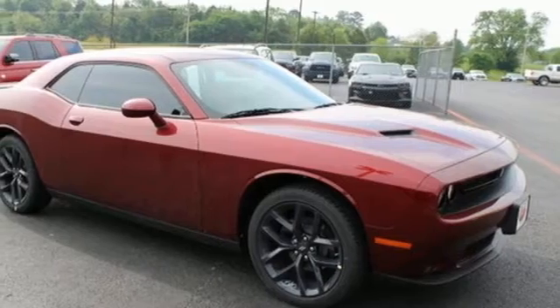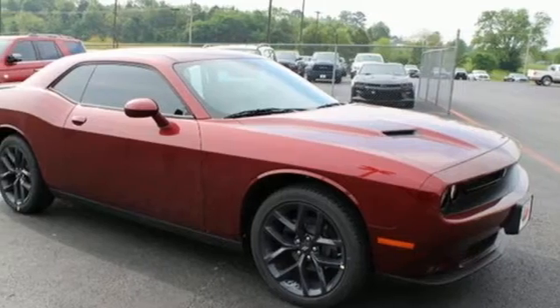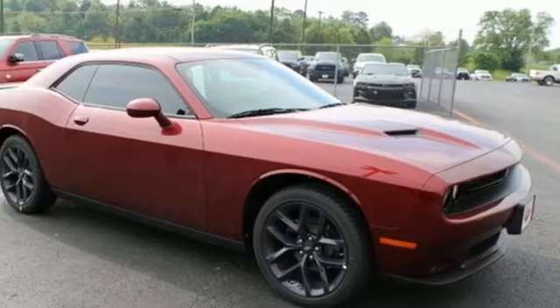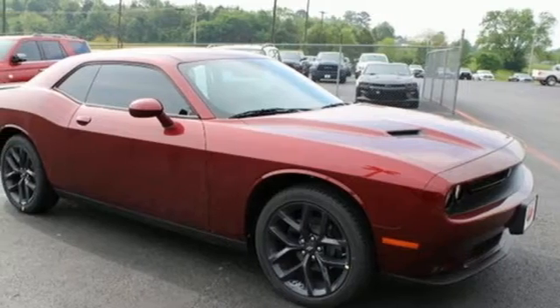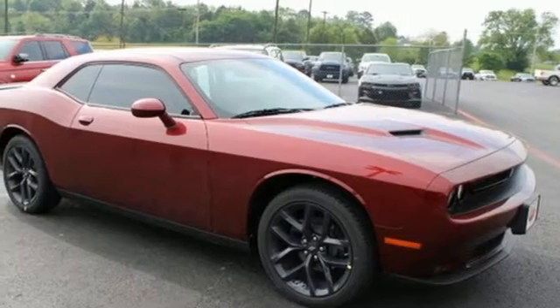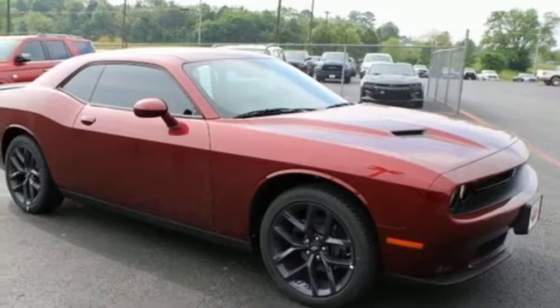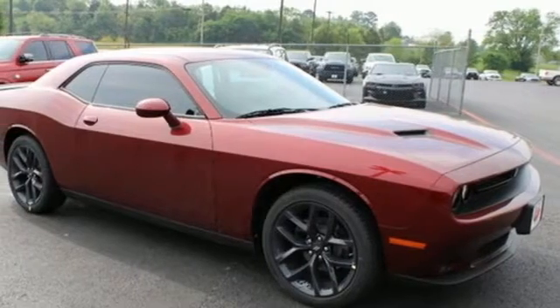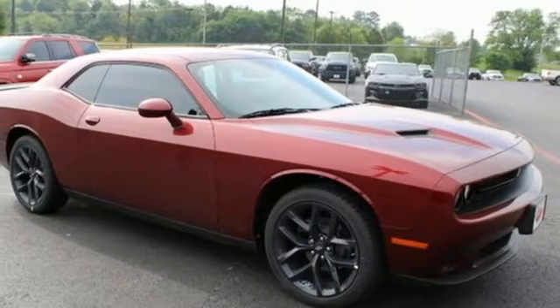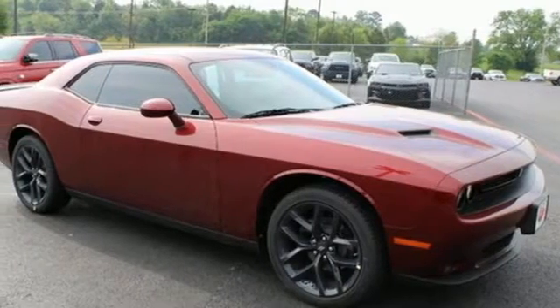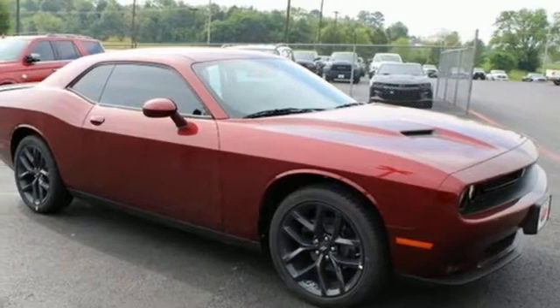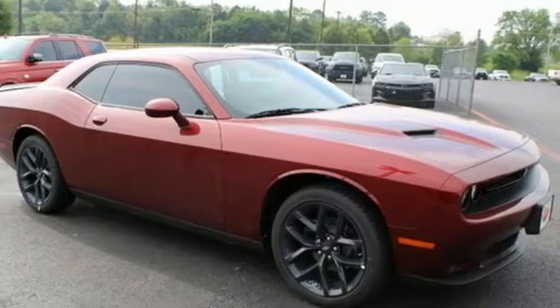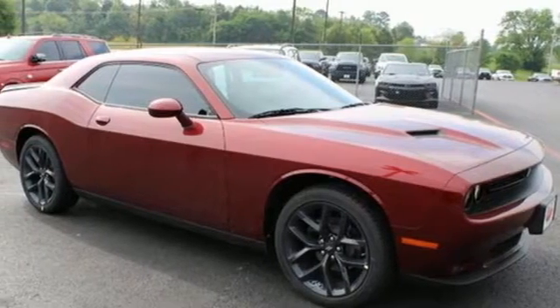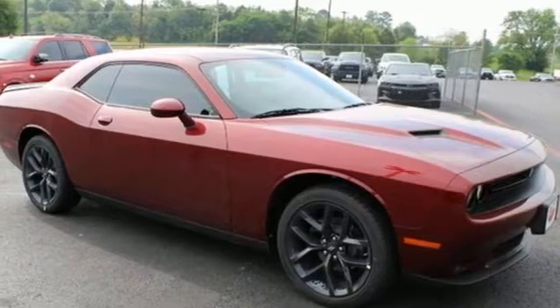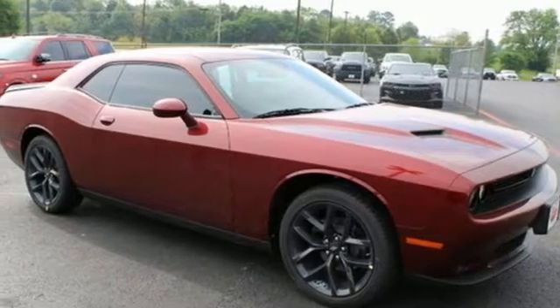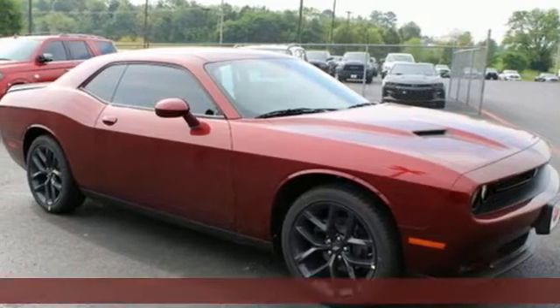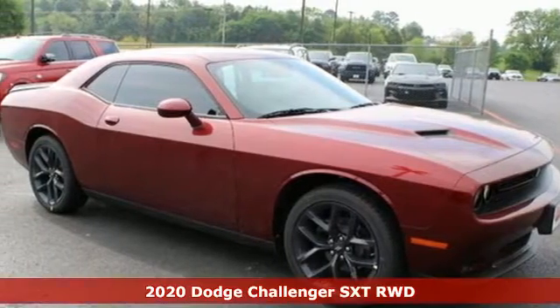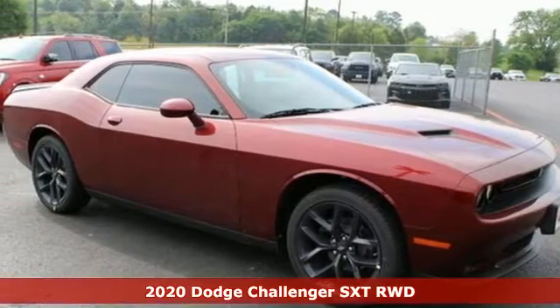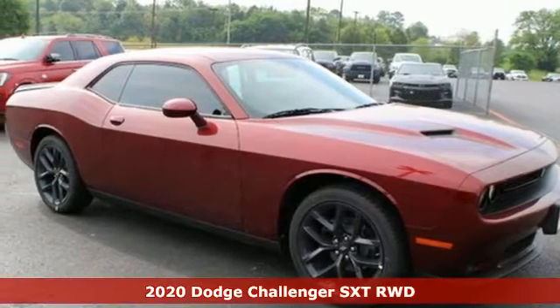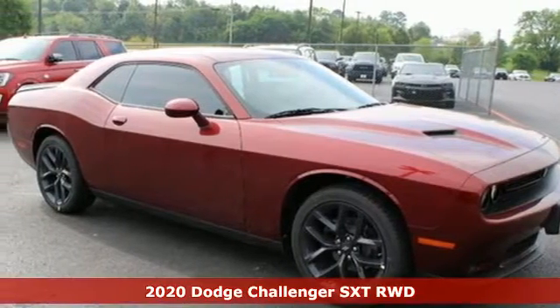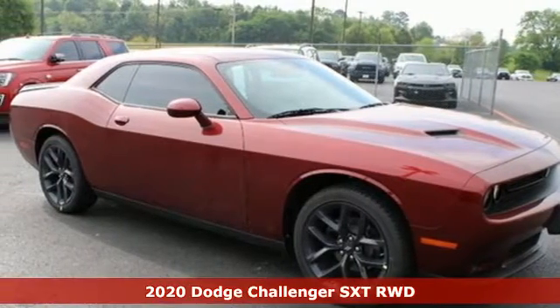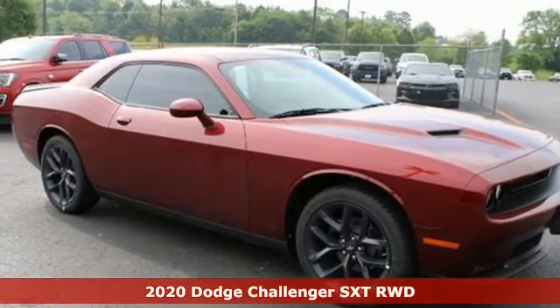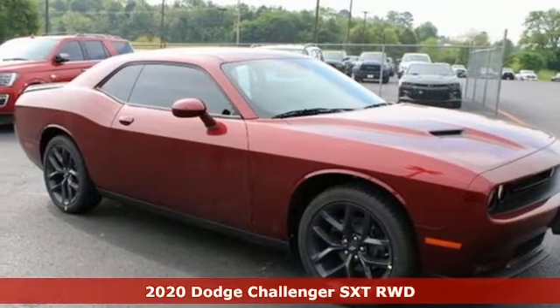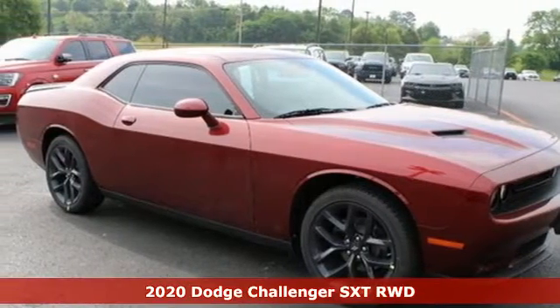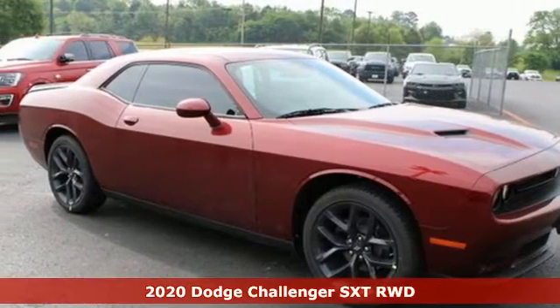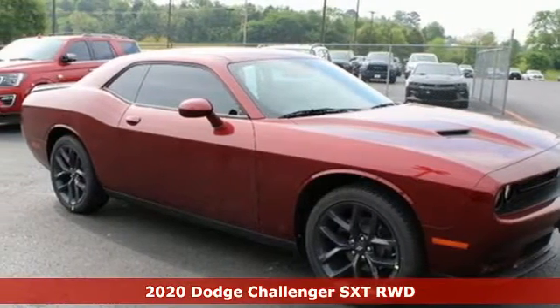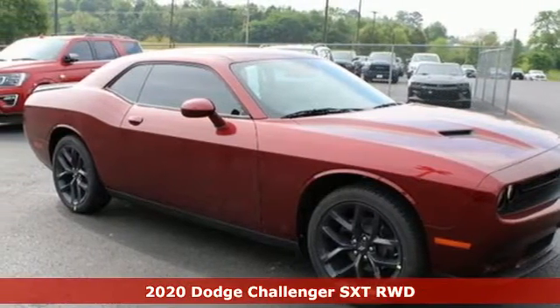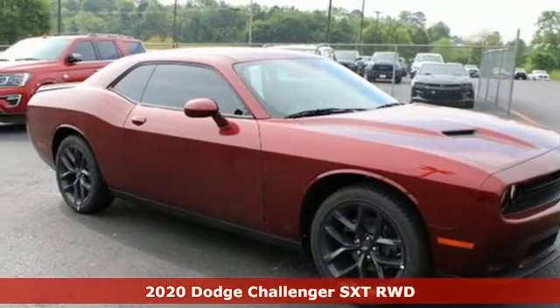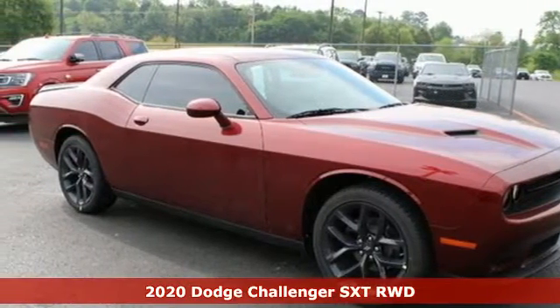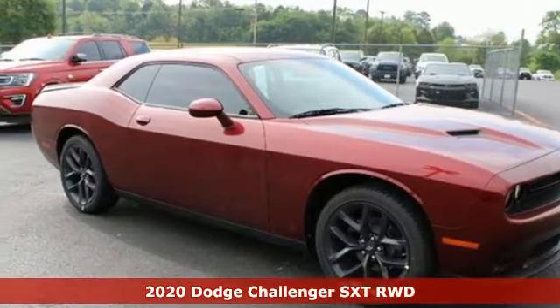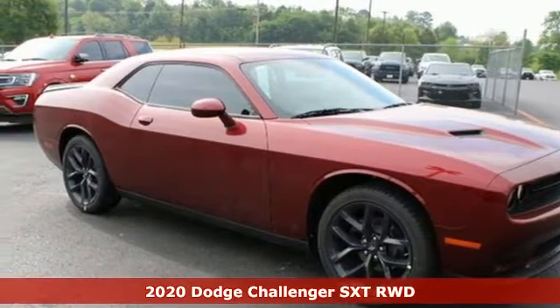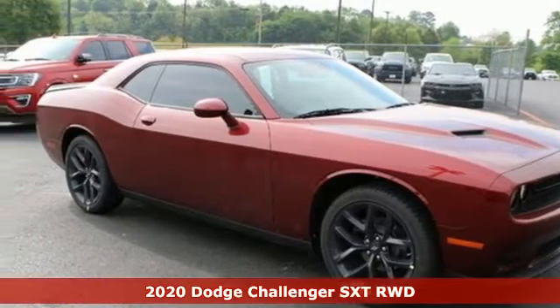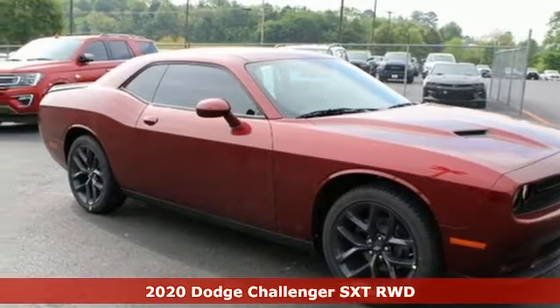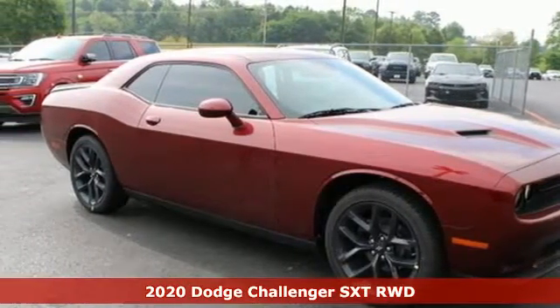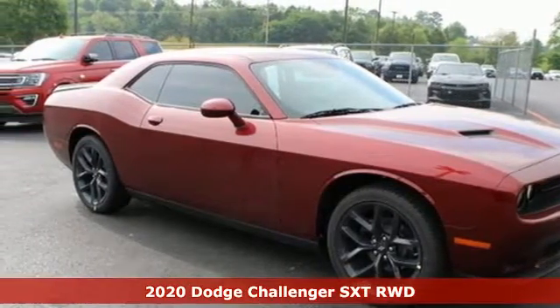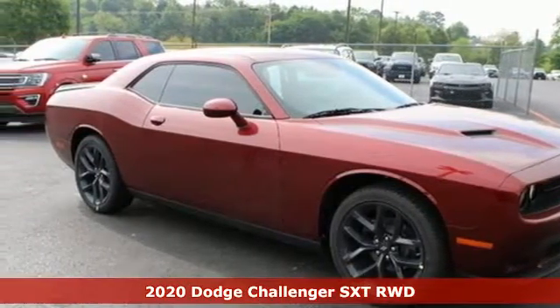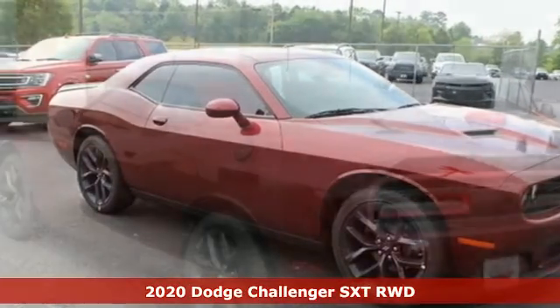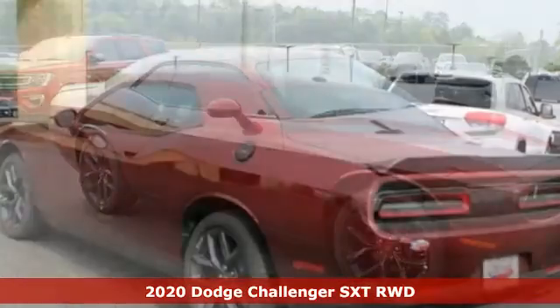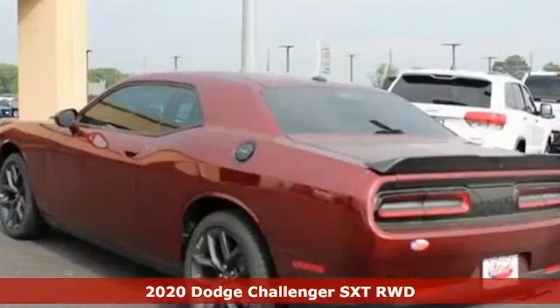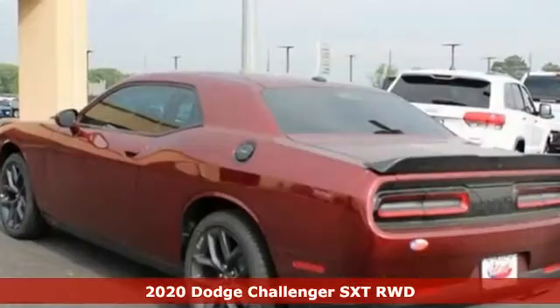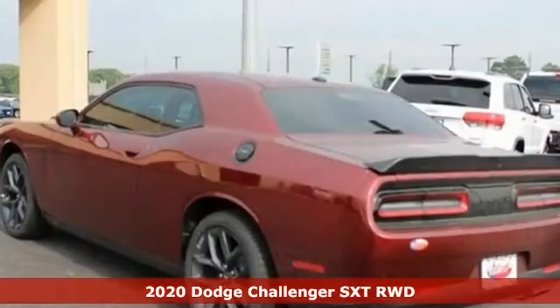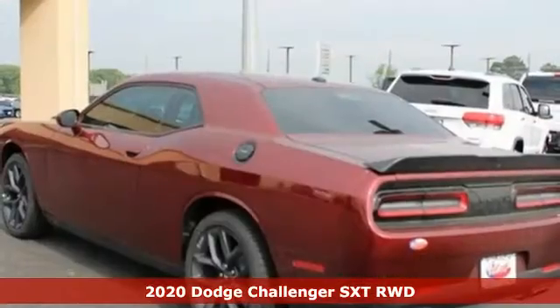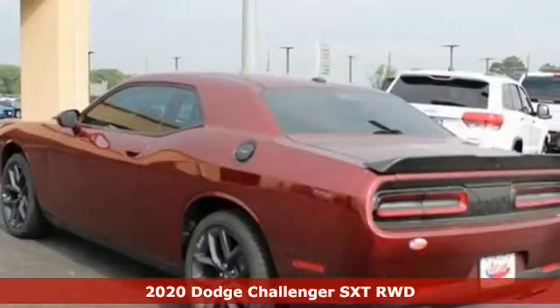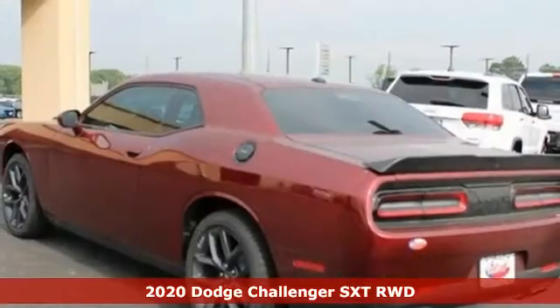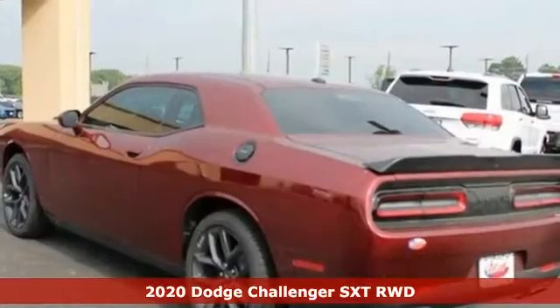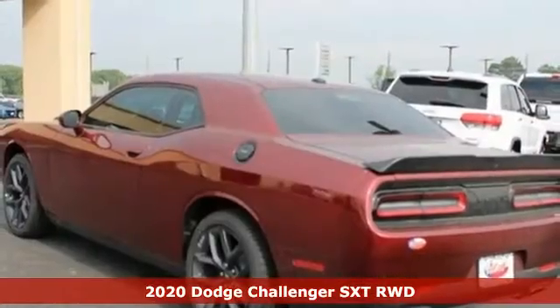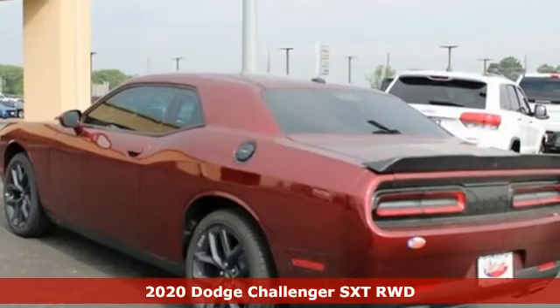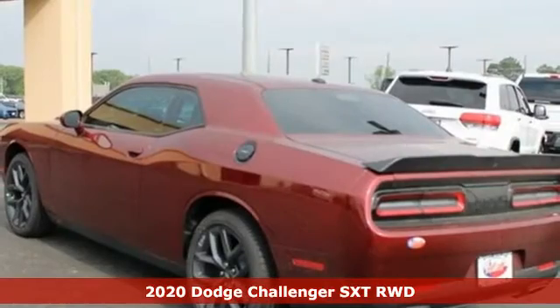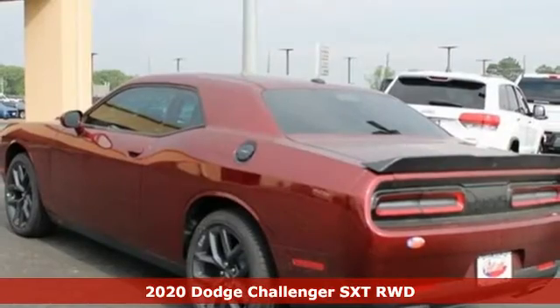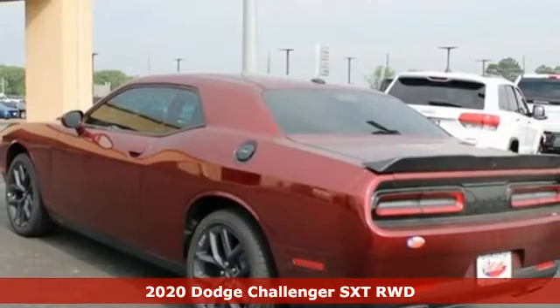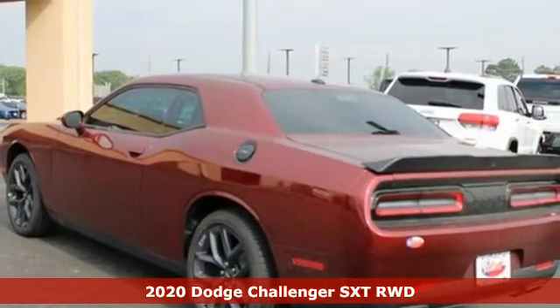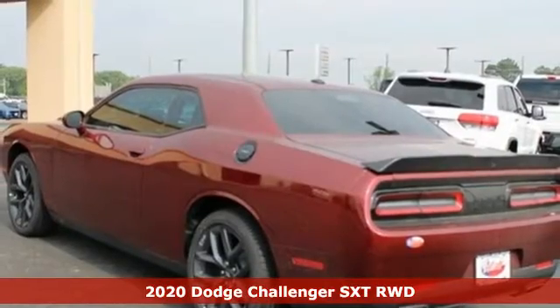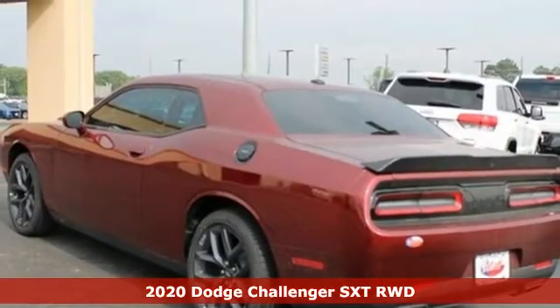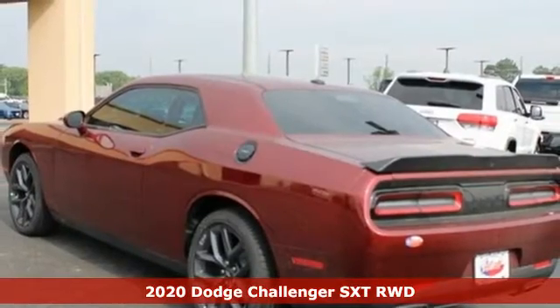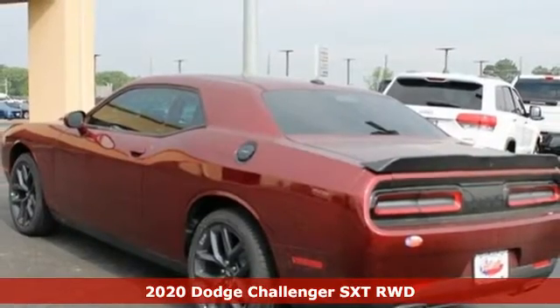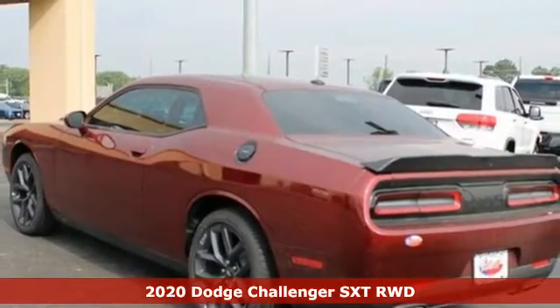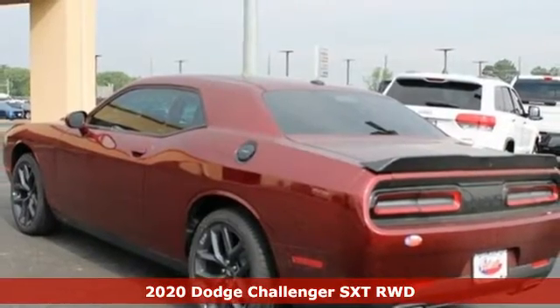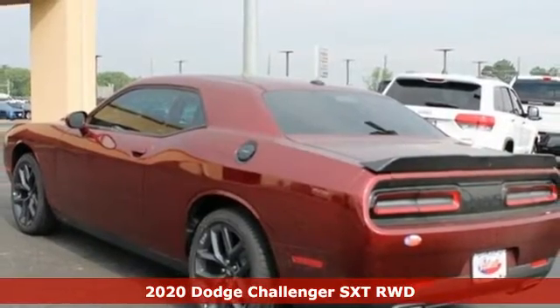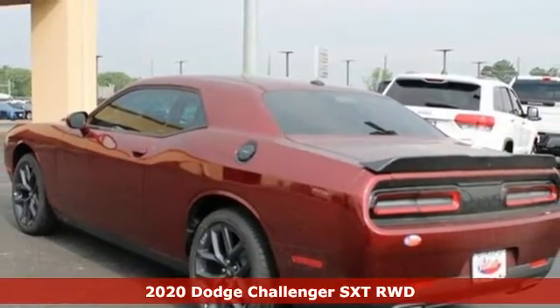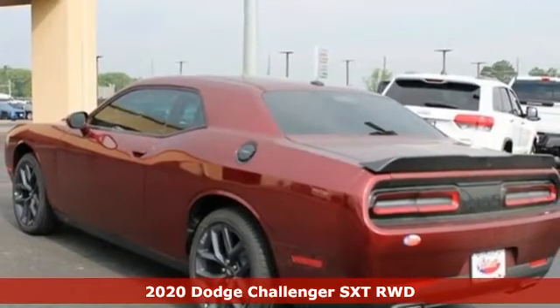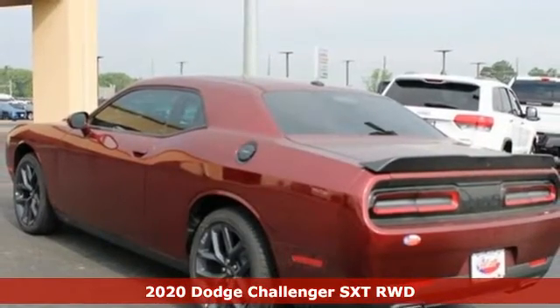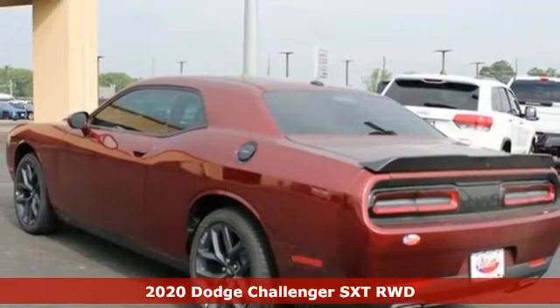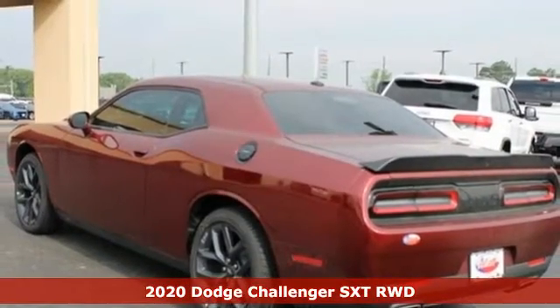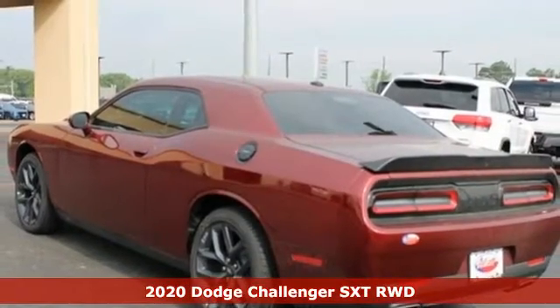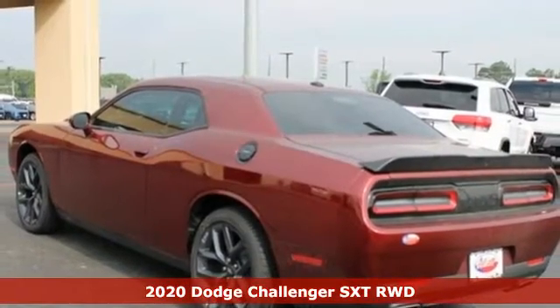It's a new 2020 Dodge Challenger. Embrace your wild side with a car that never backs down.